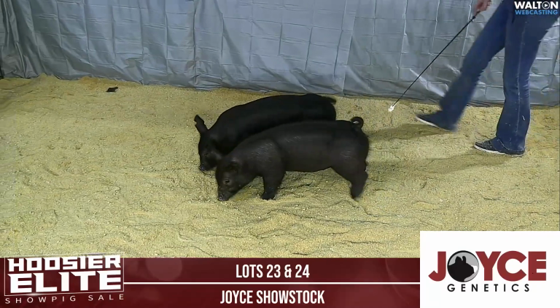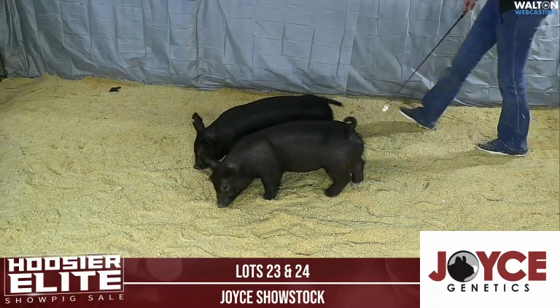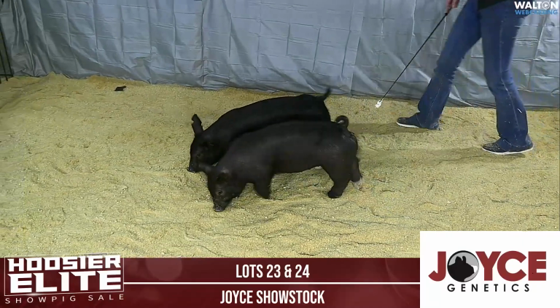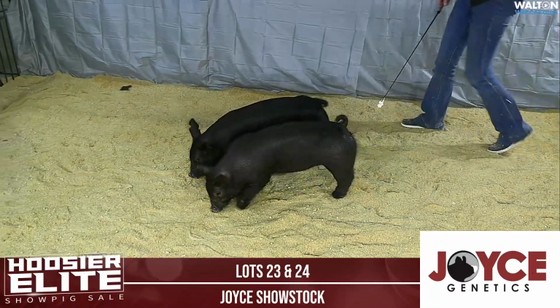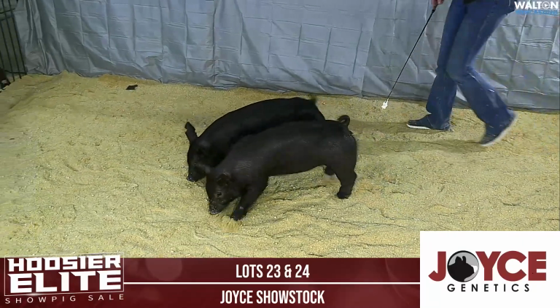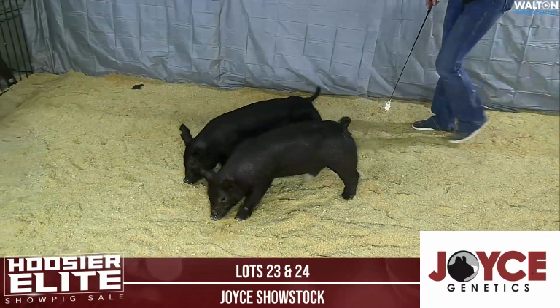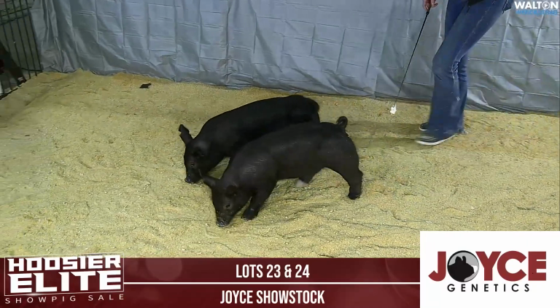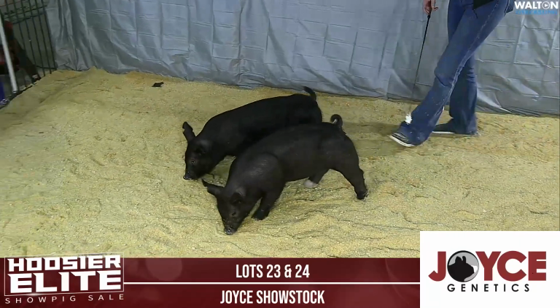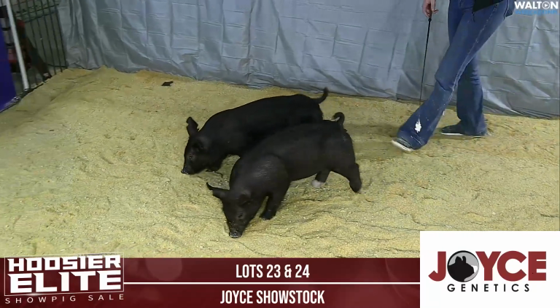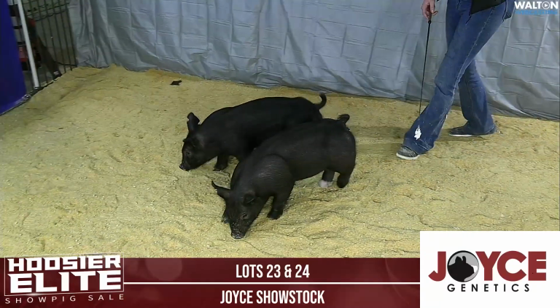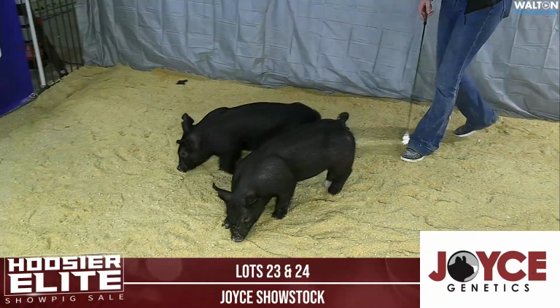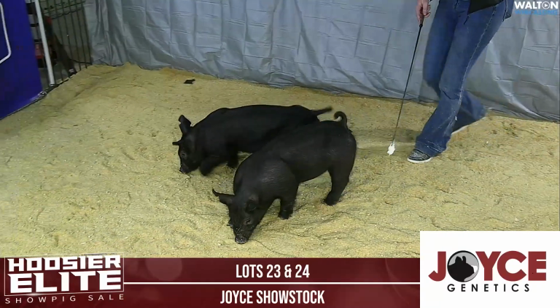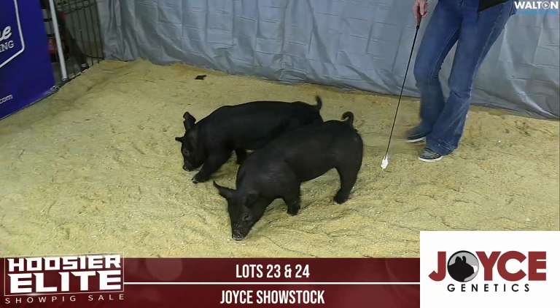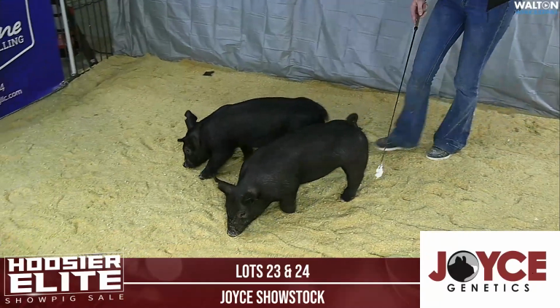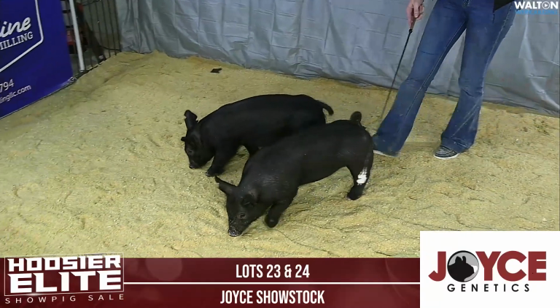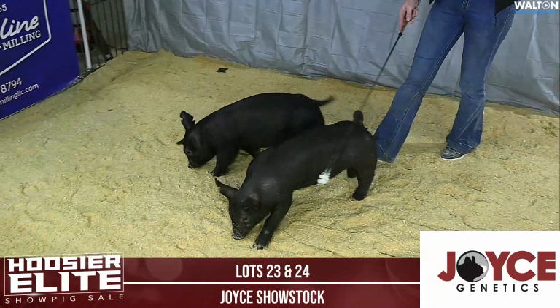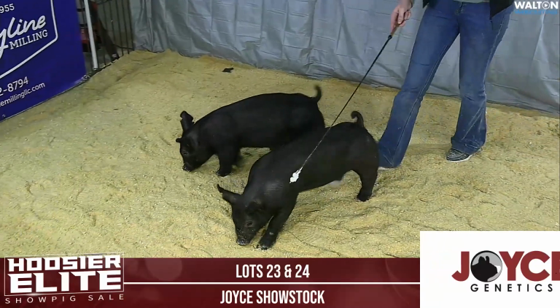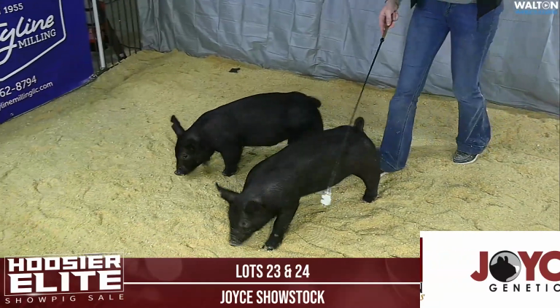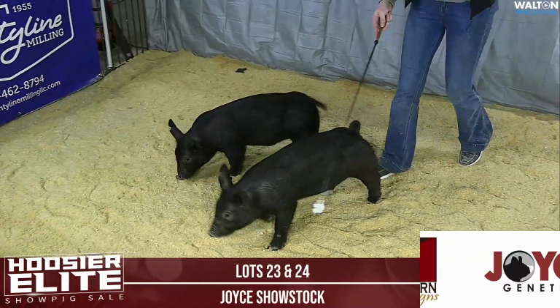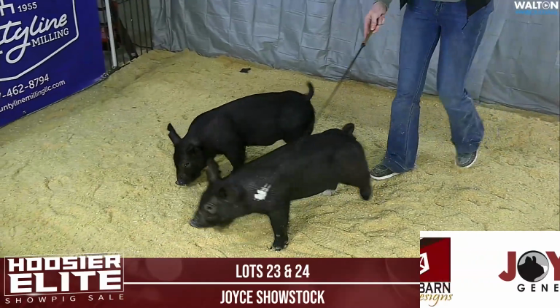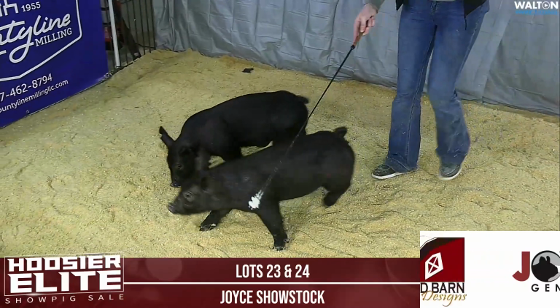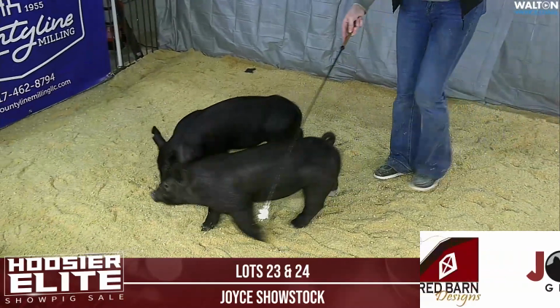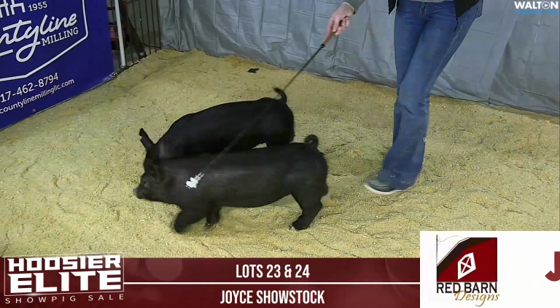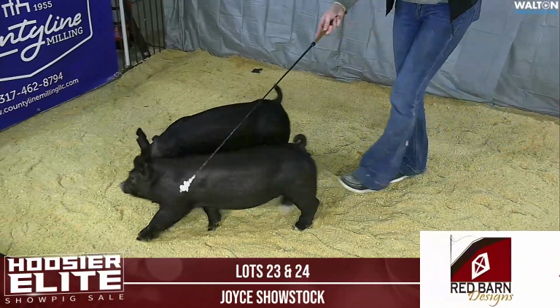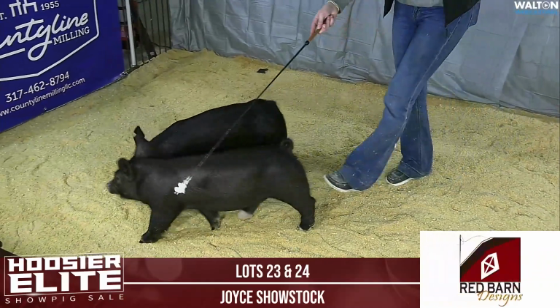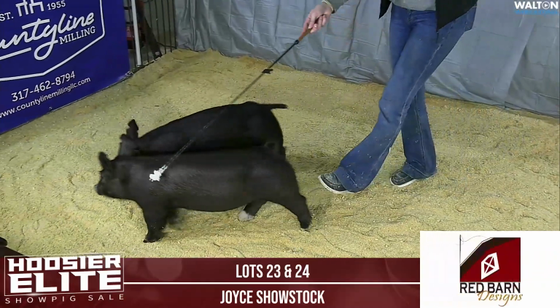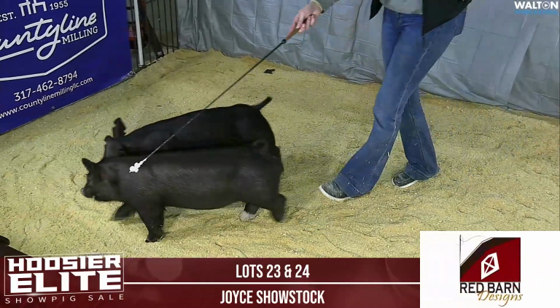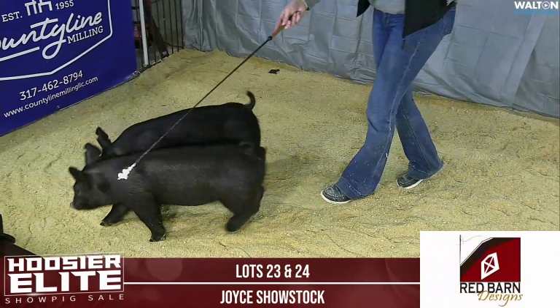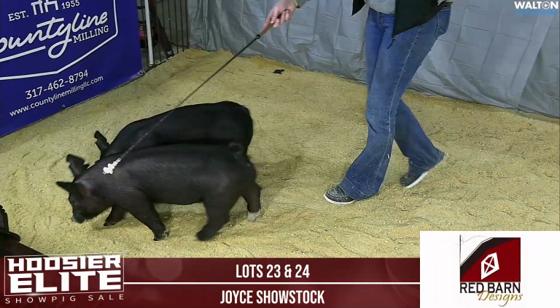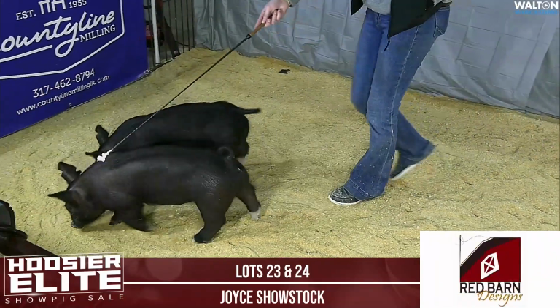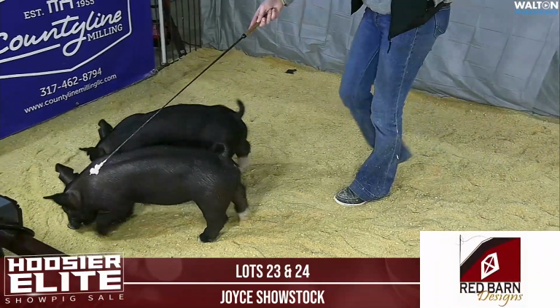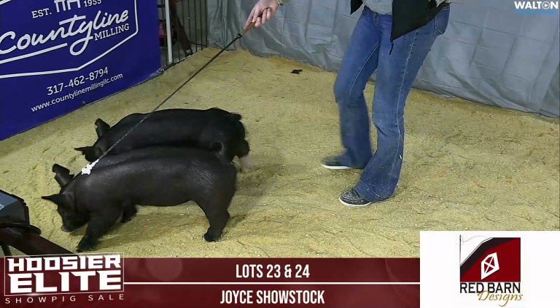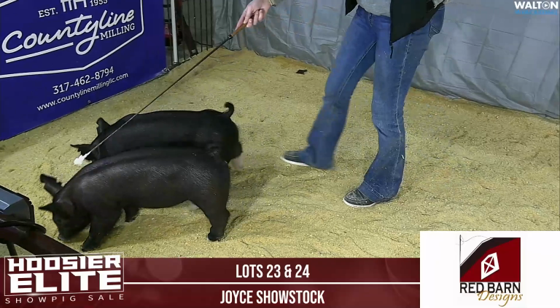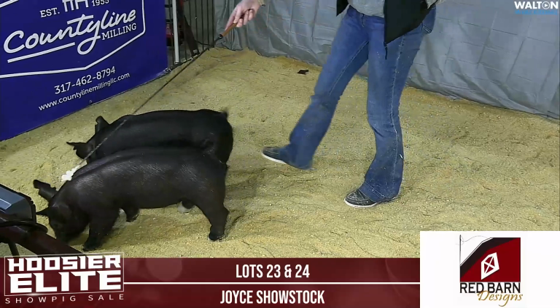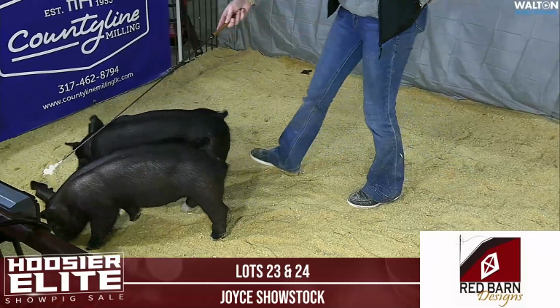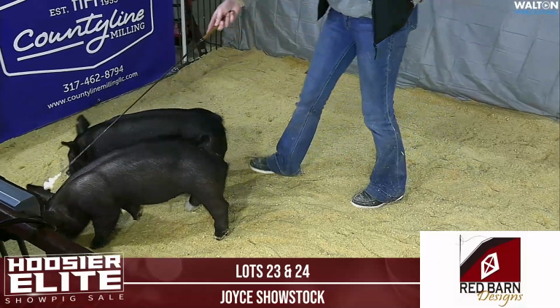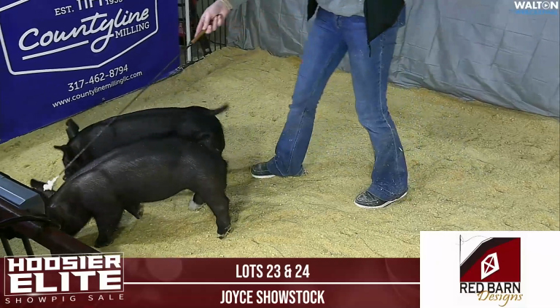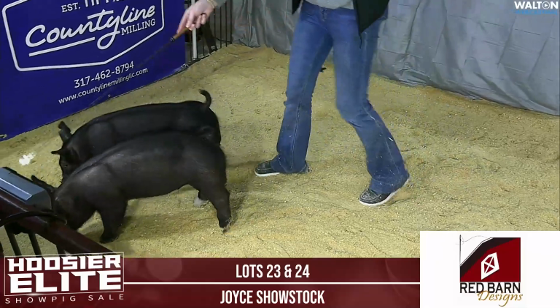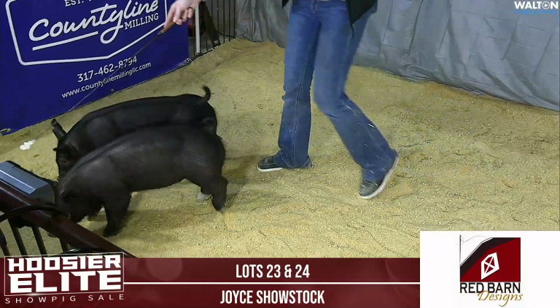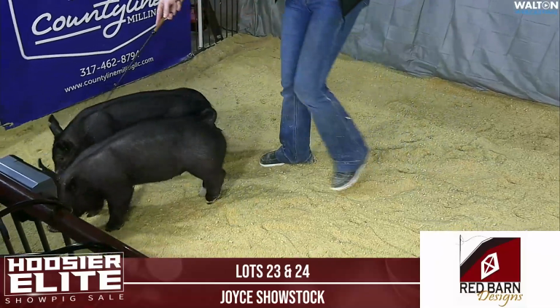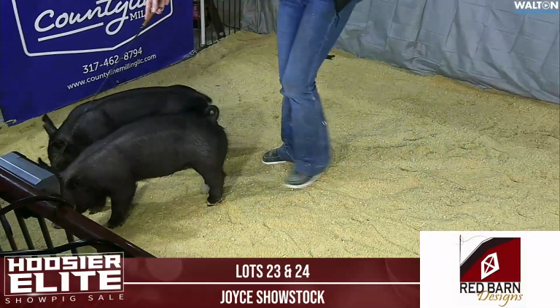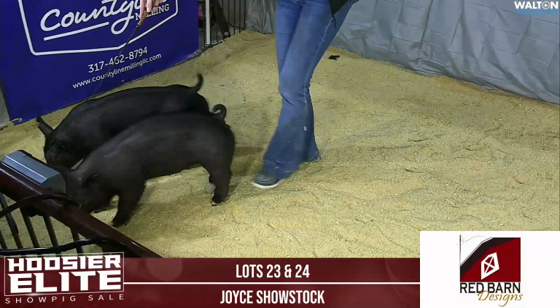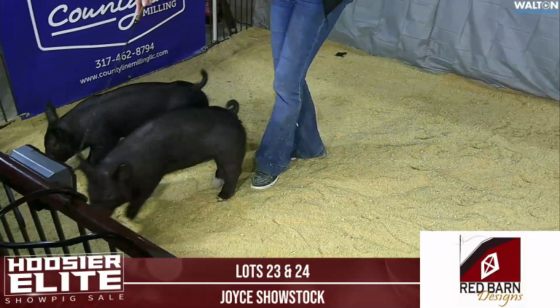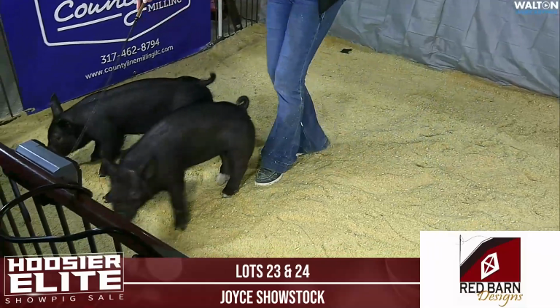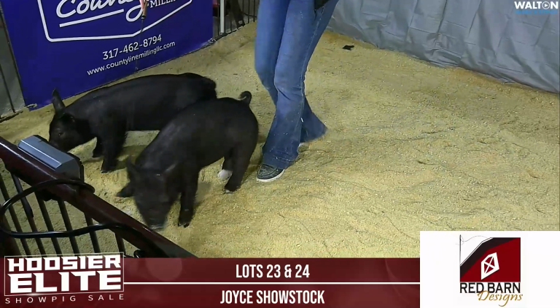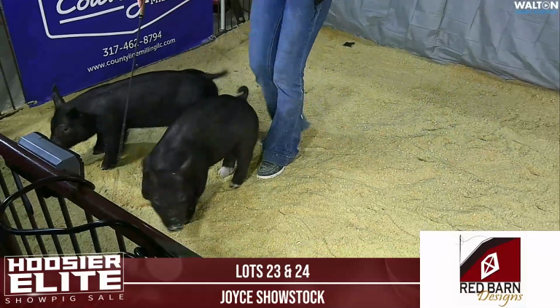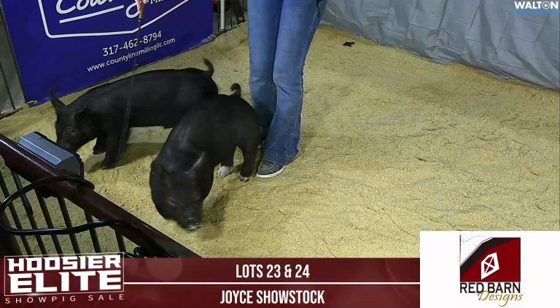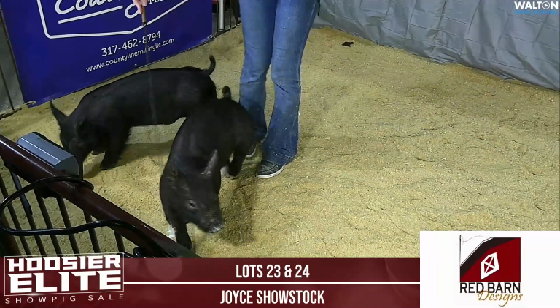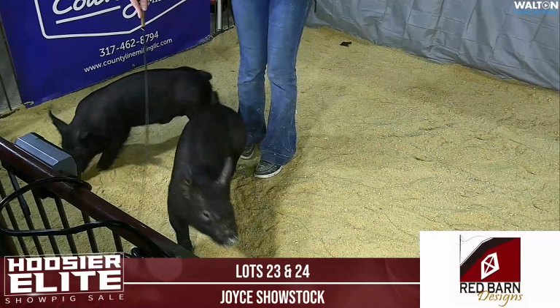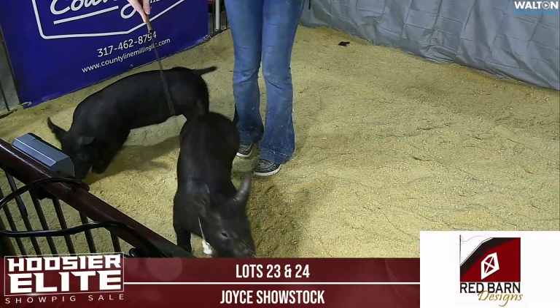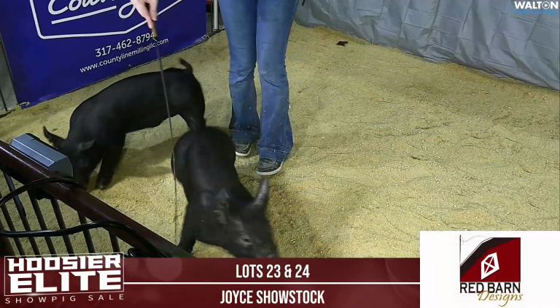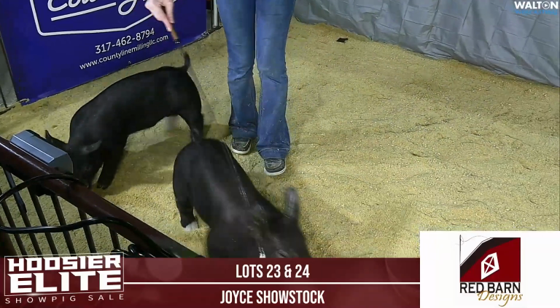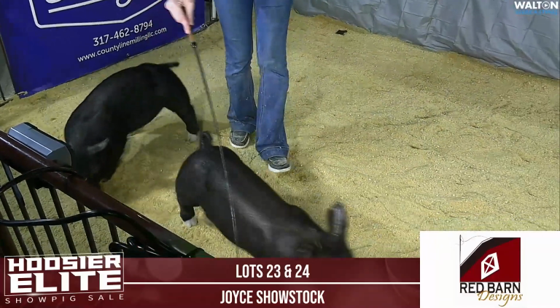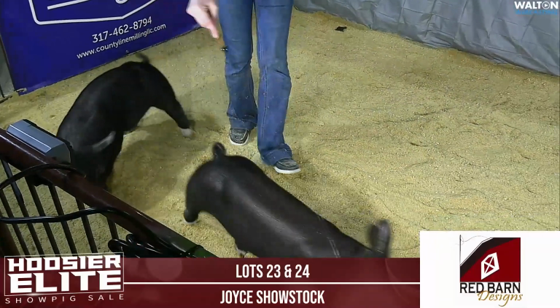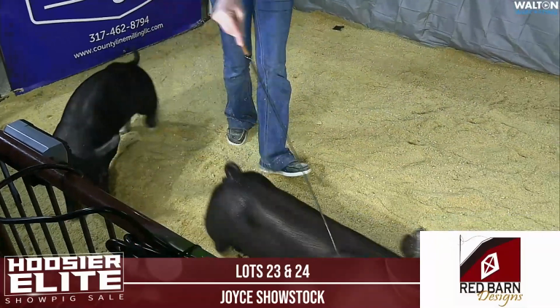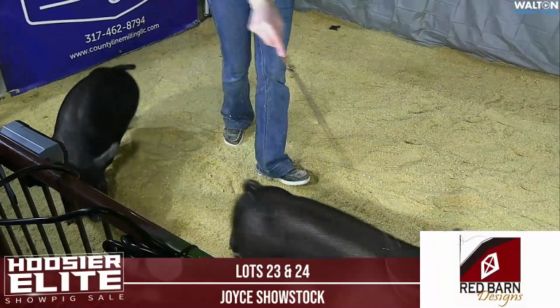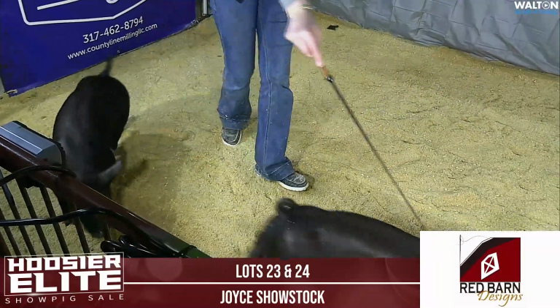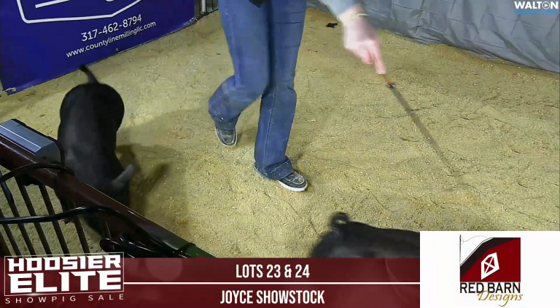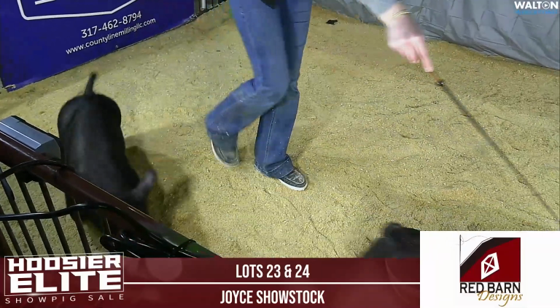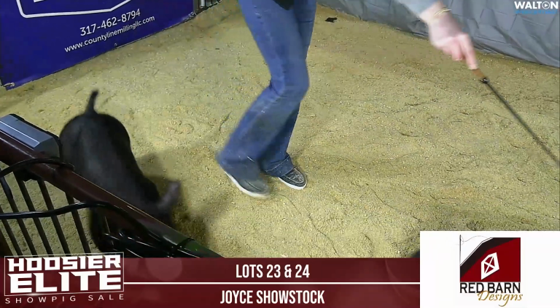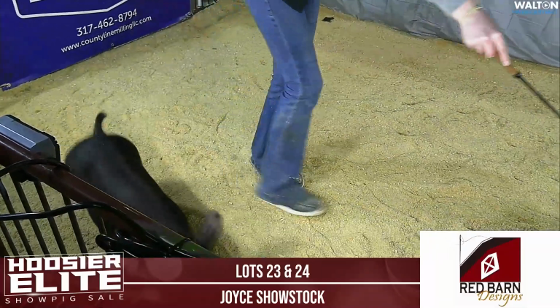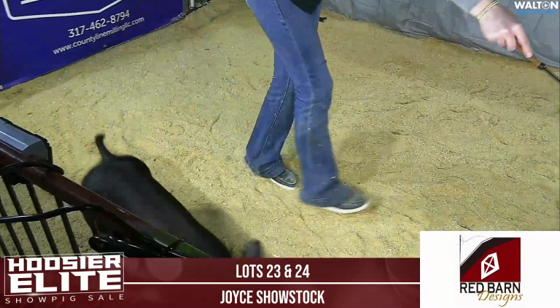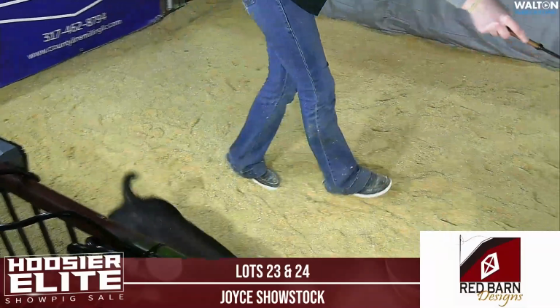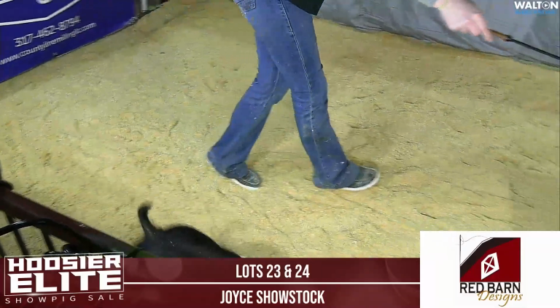Lot 23 is 11-3, that's a crossbred gilt — all black crossgilt, maybe got a white on the rear feet there.